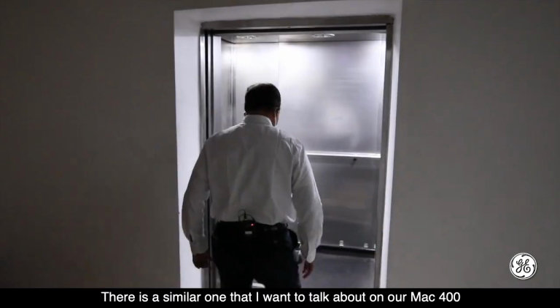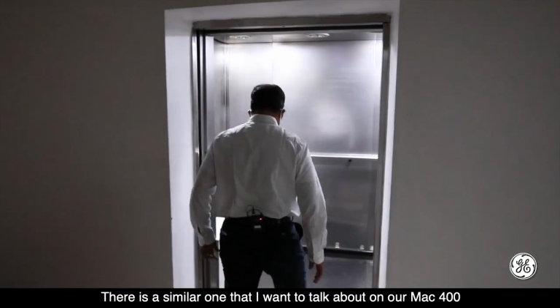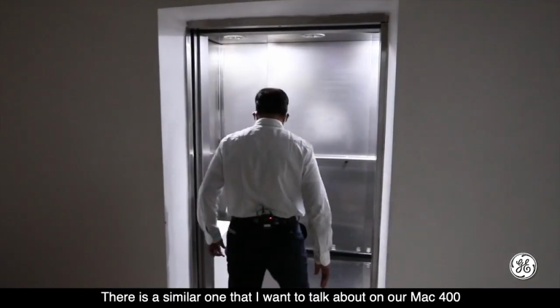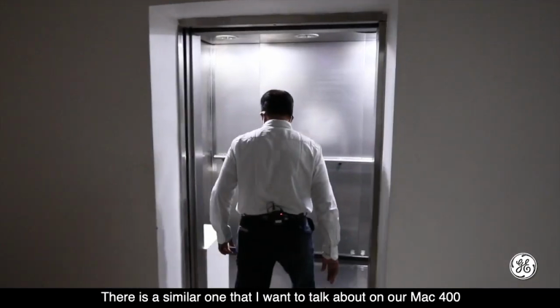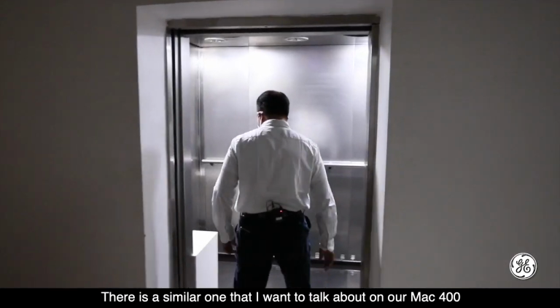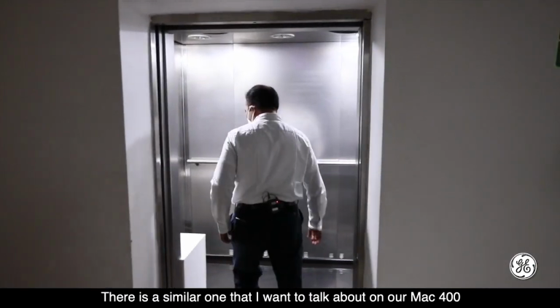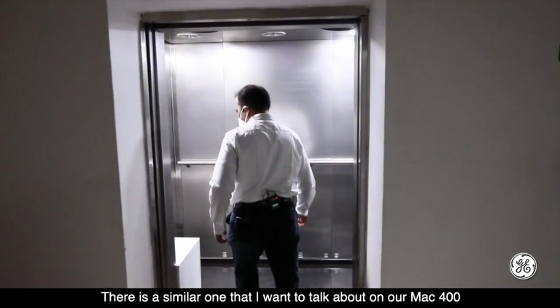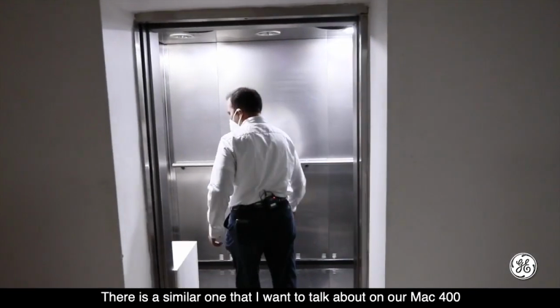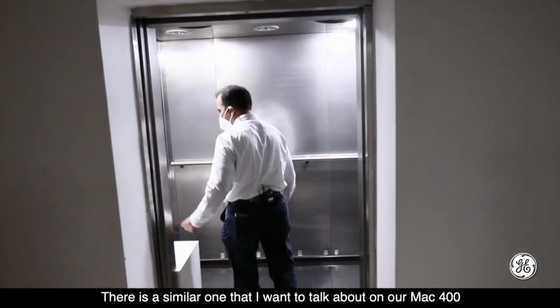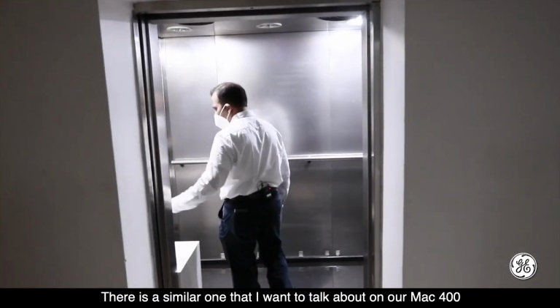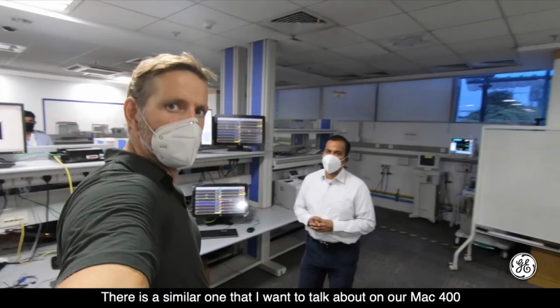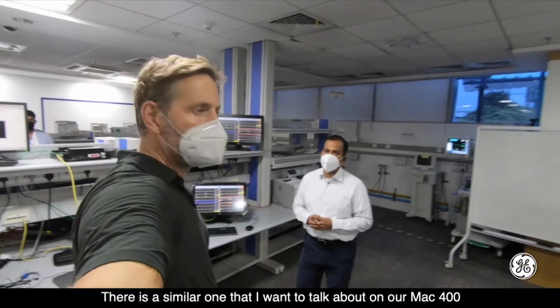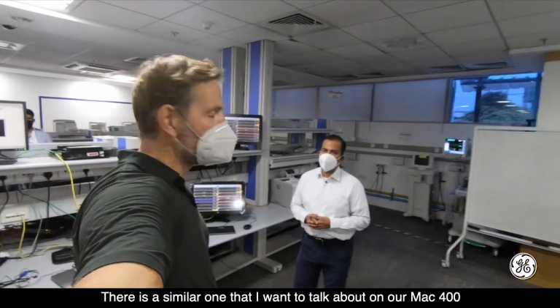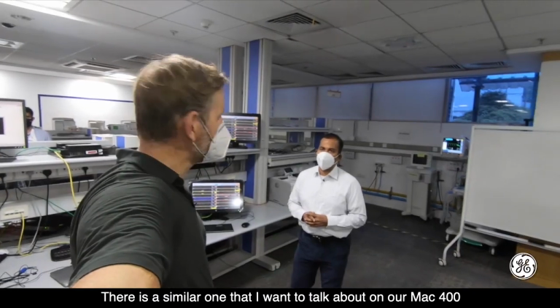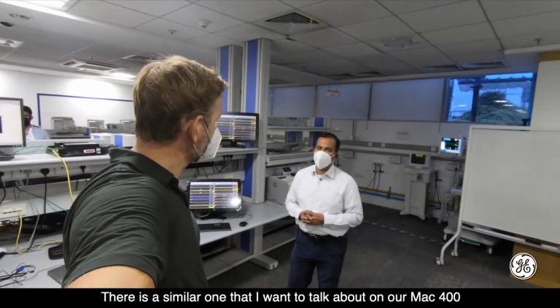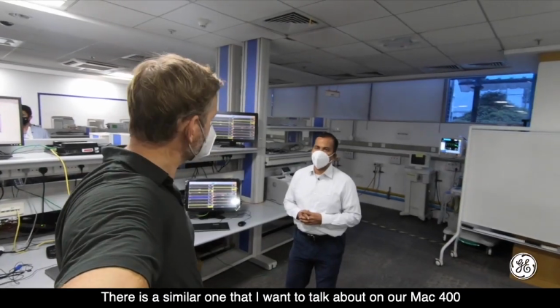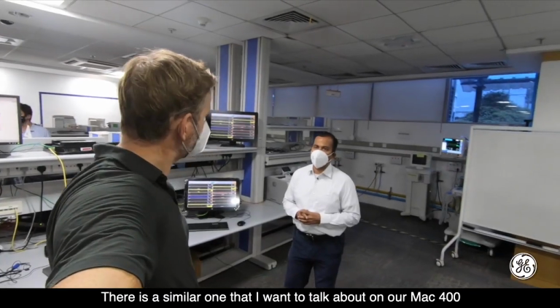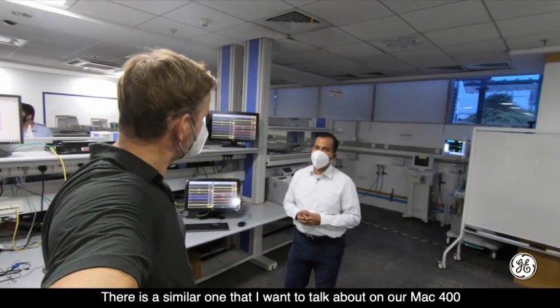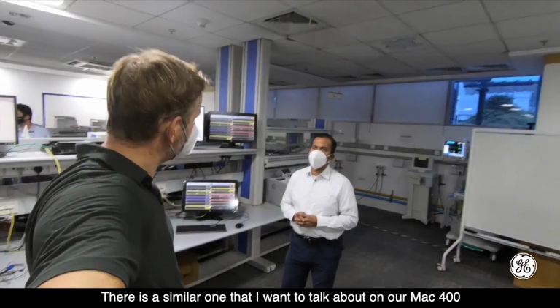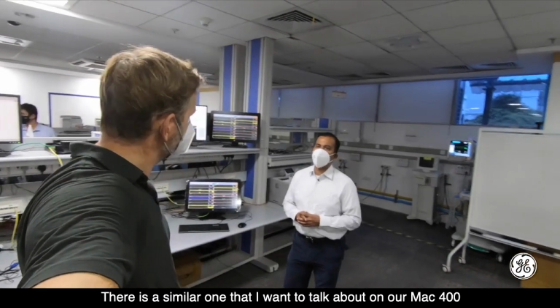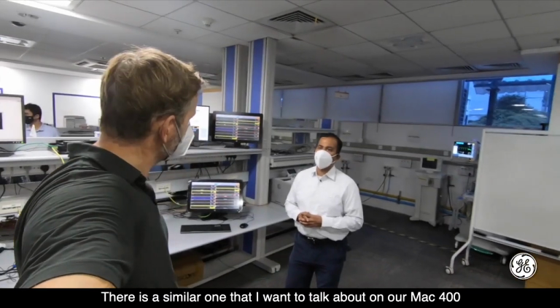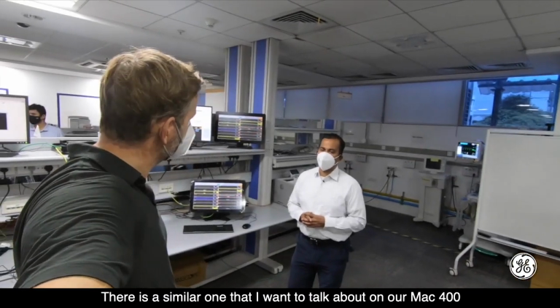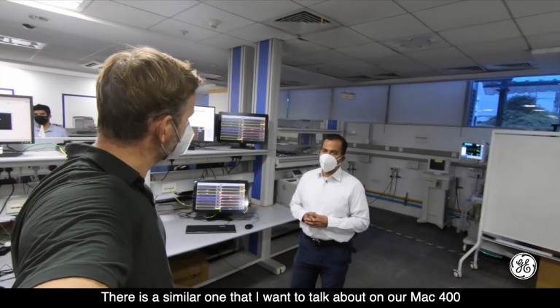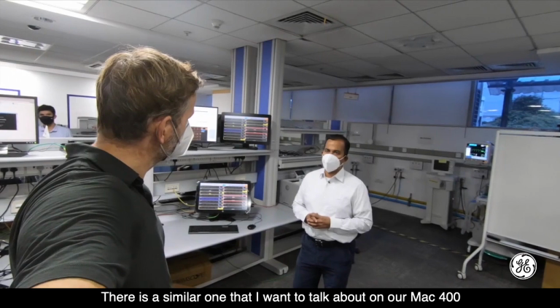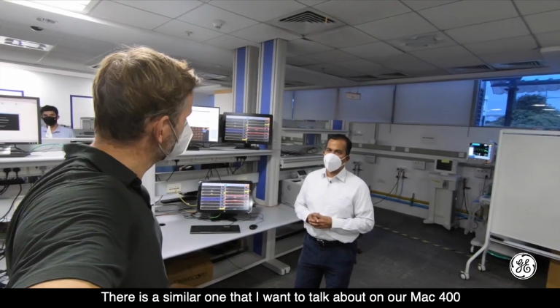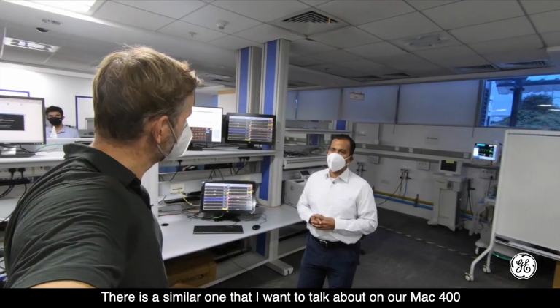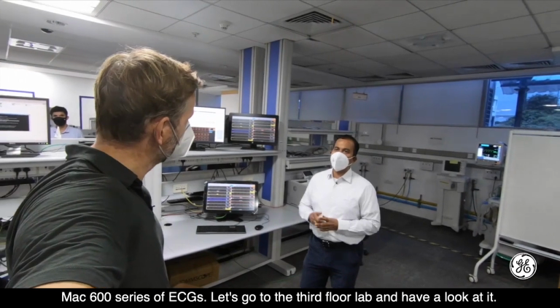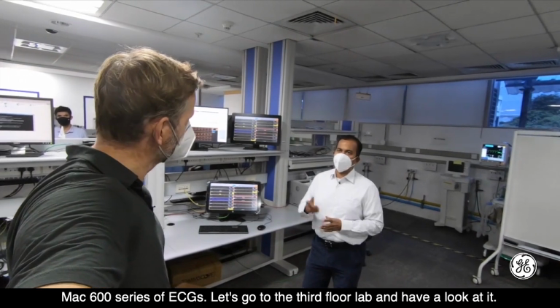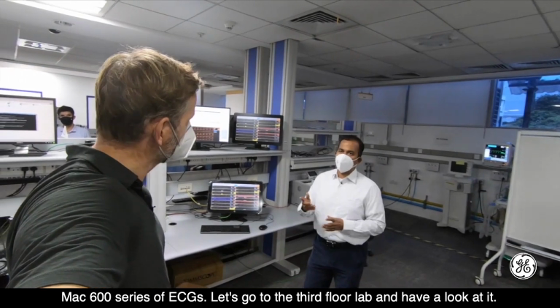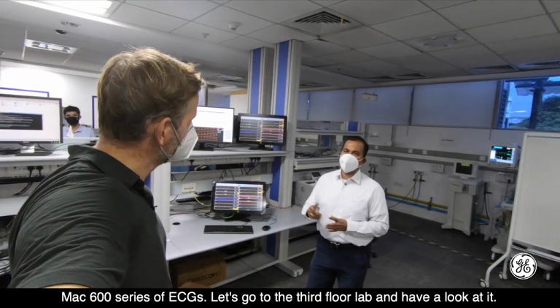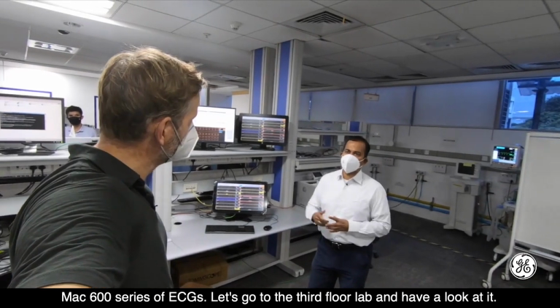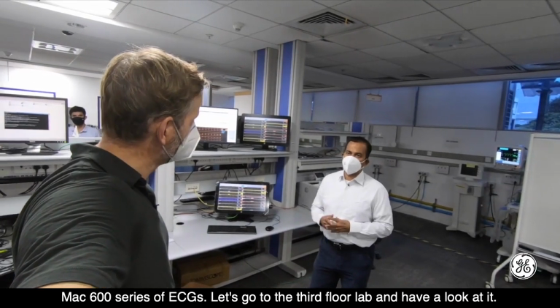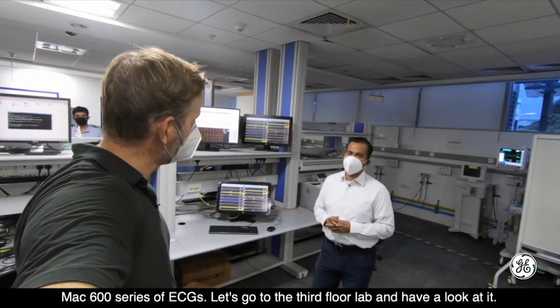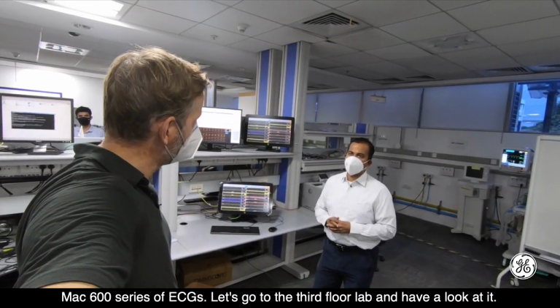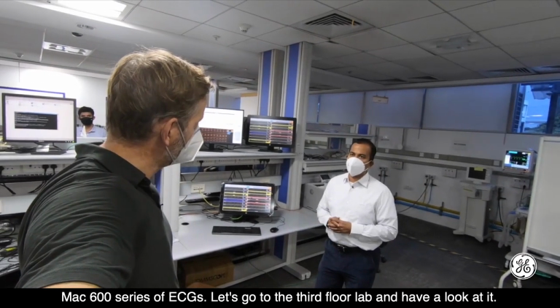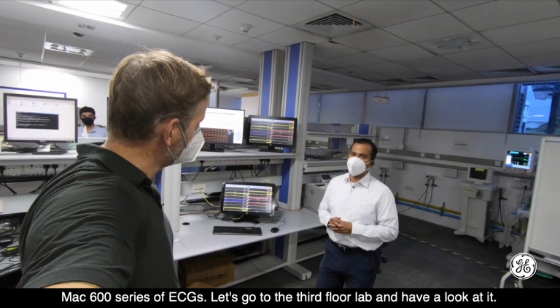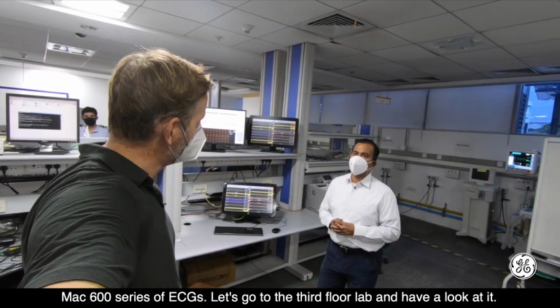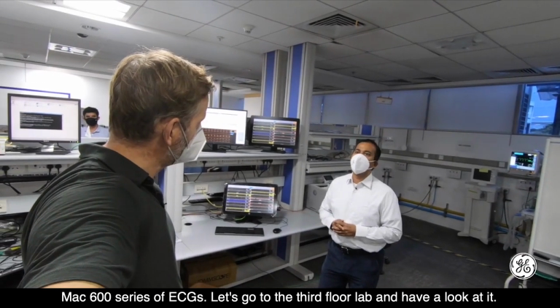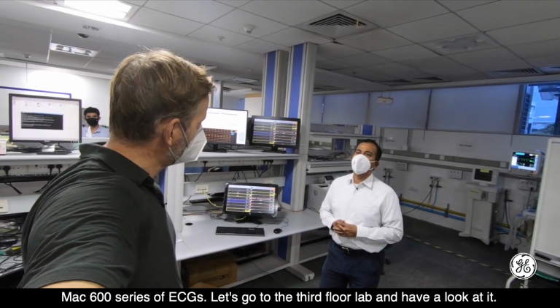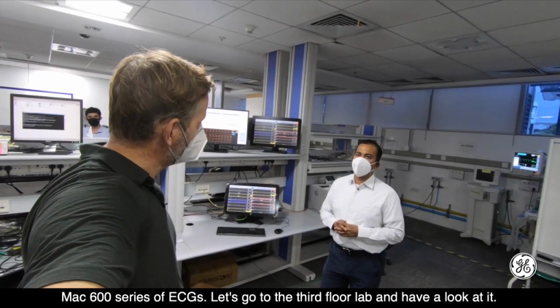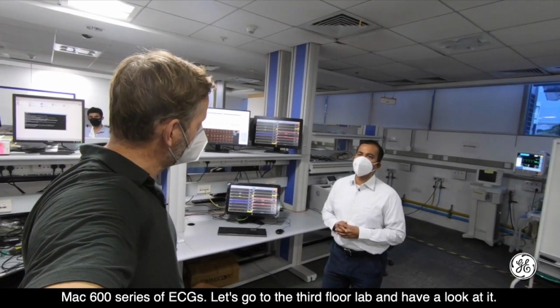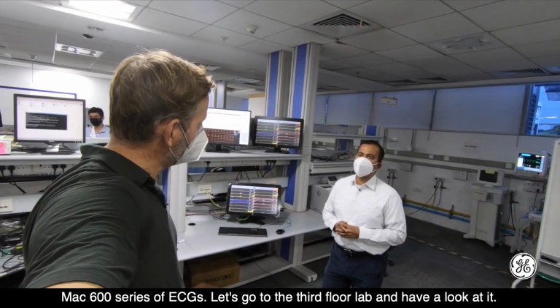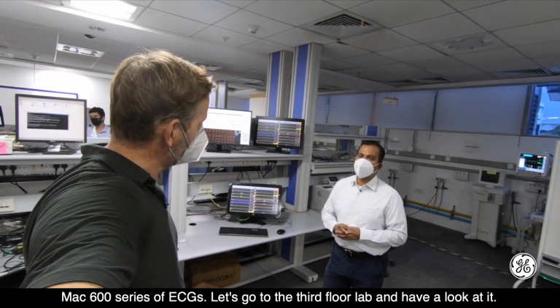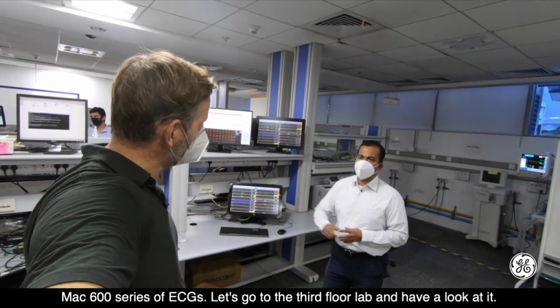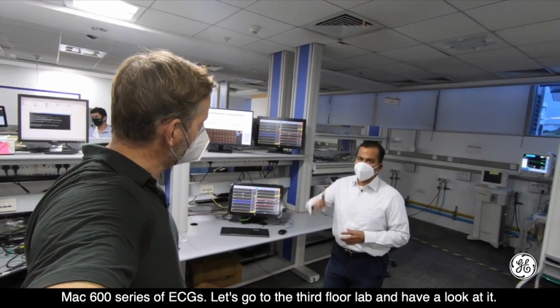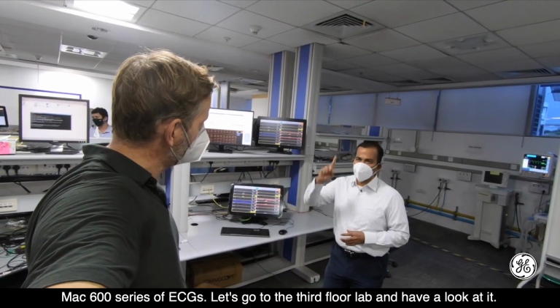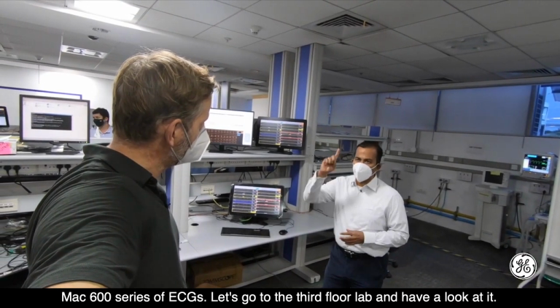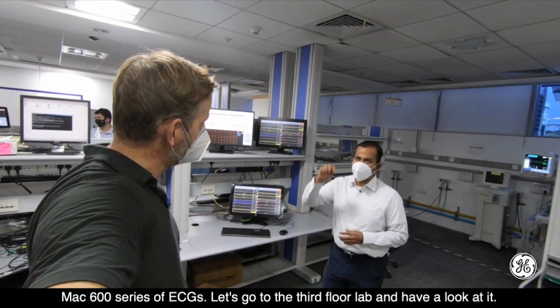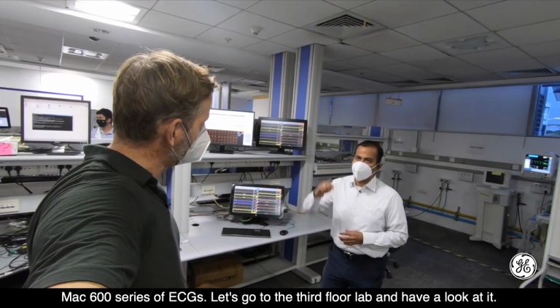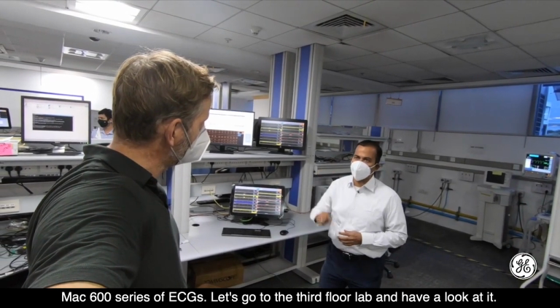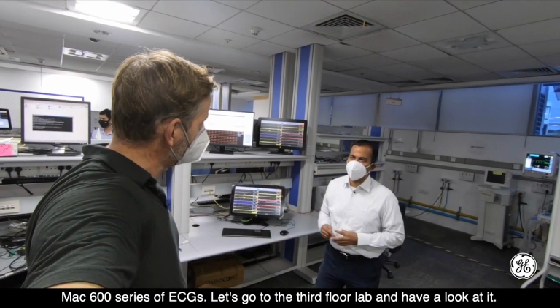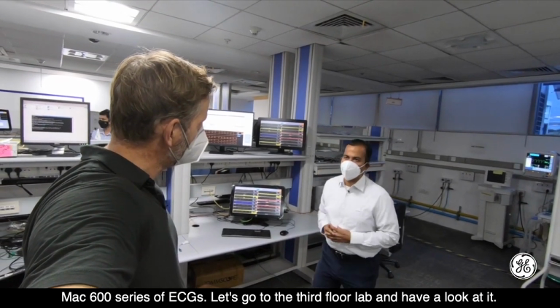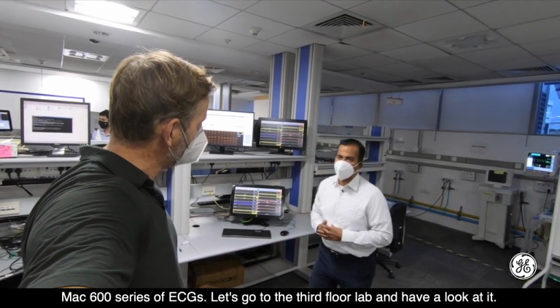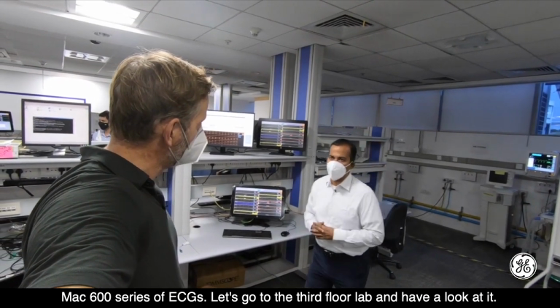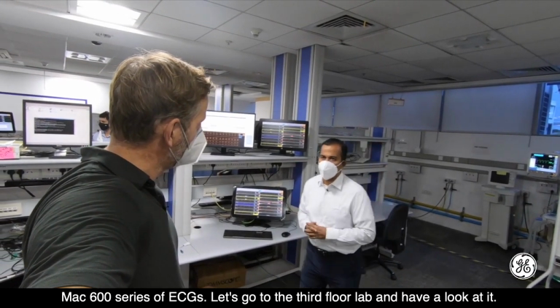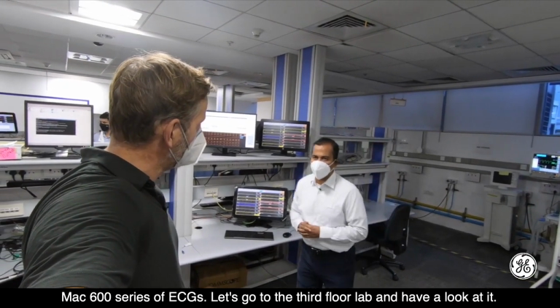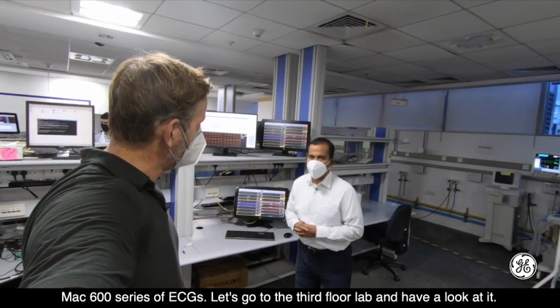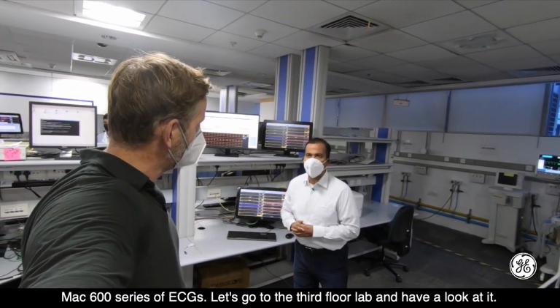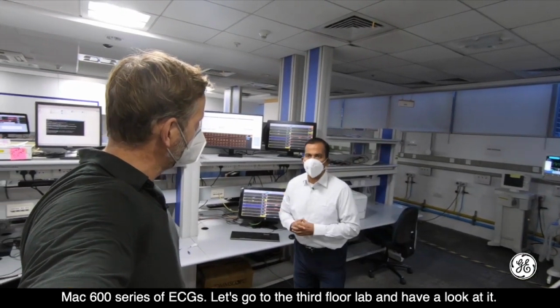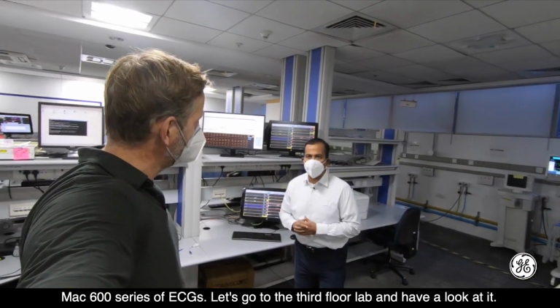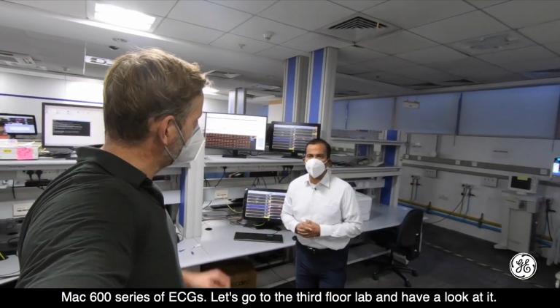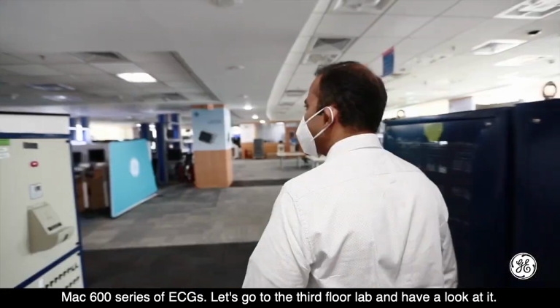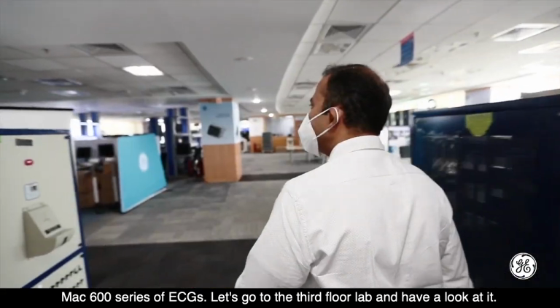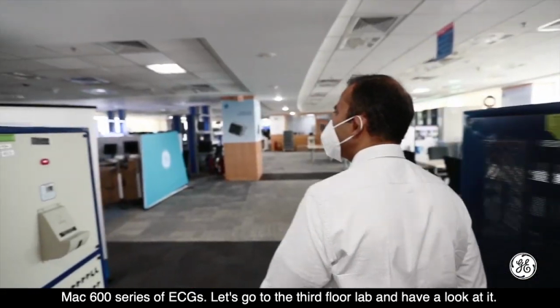There is a similar story with the Mac 400 and Mac 600 series of ECGs. Let's go to the third floor lab and have a look.